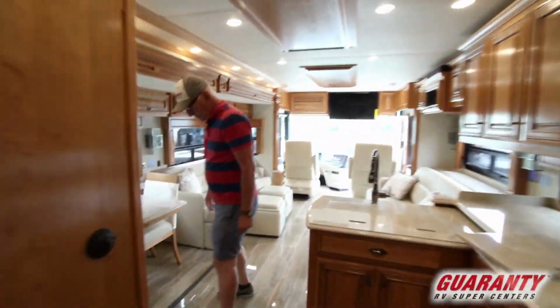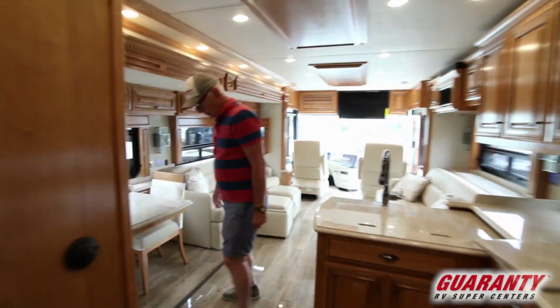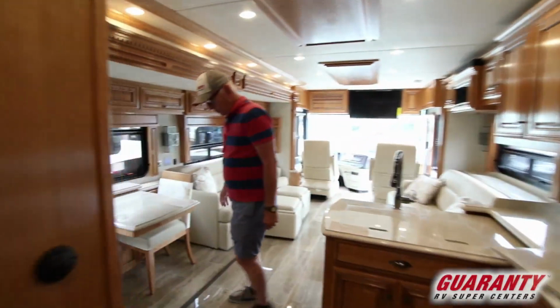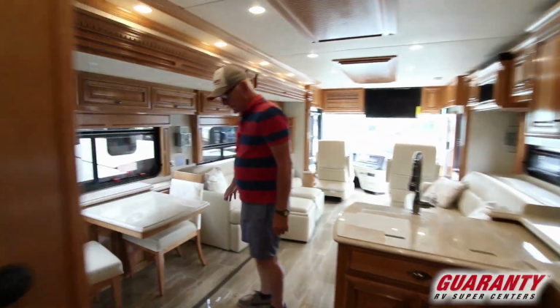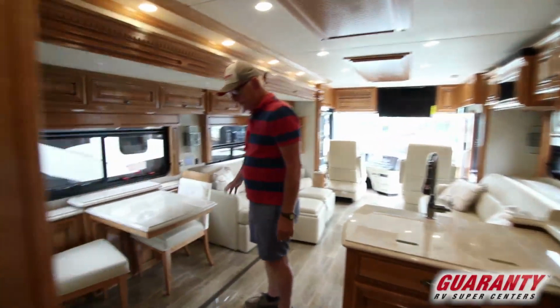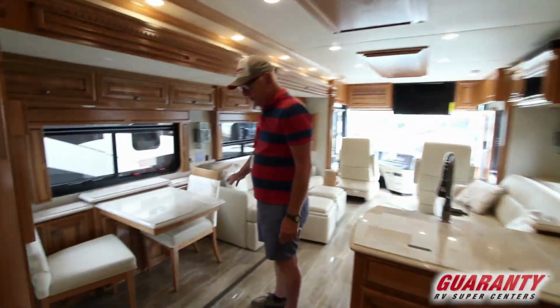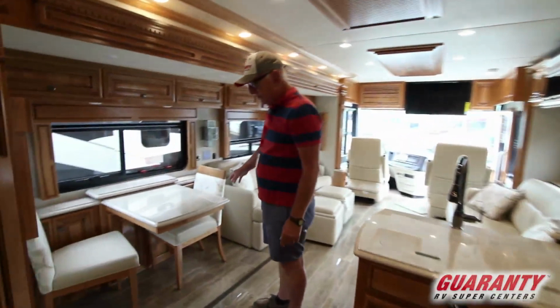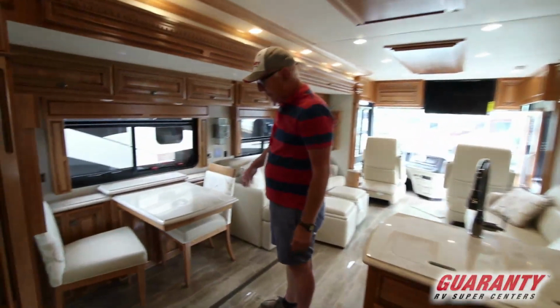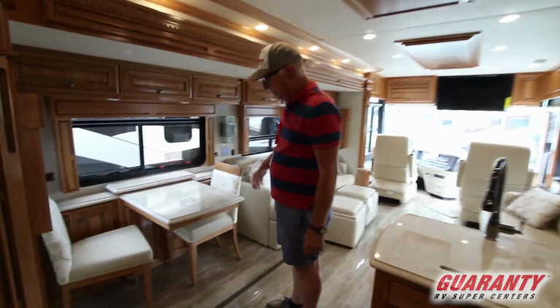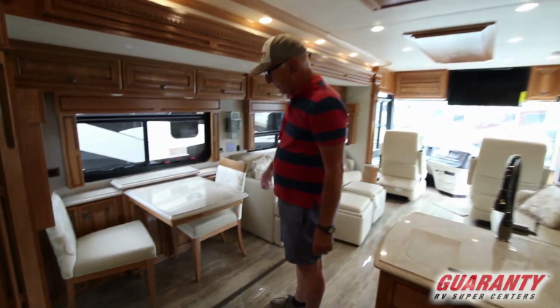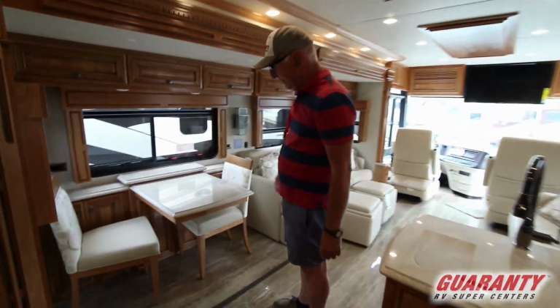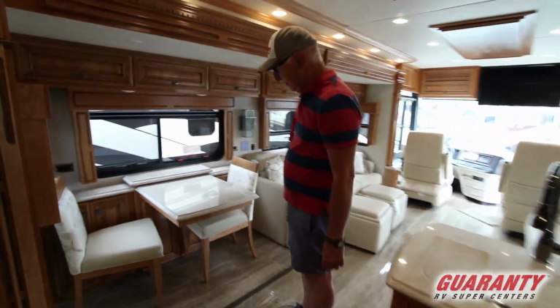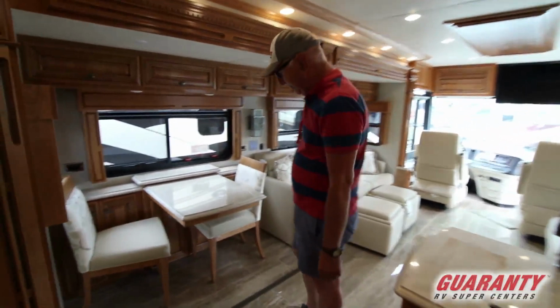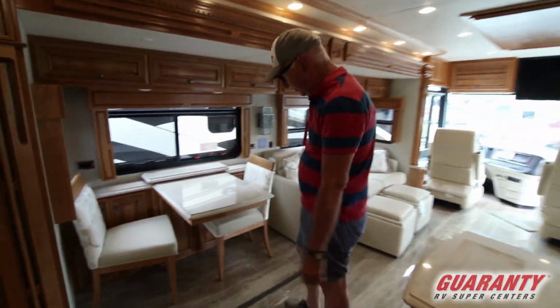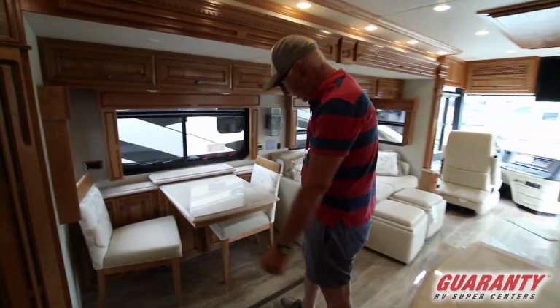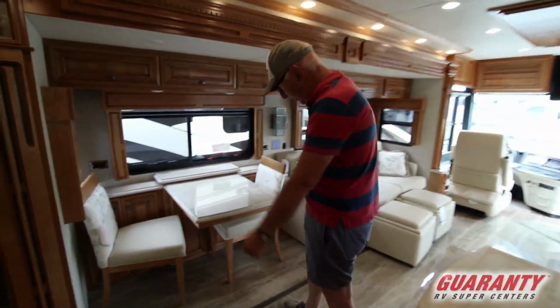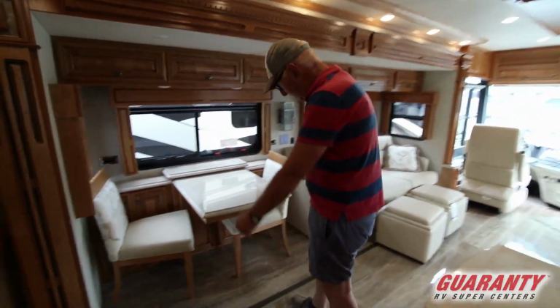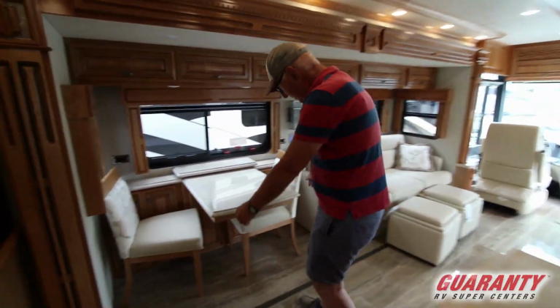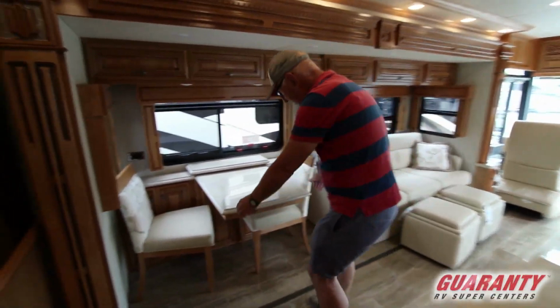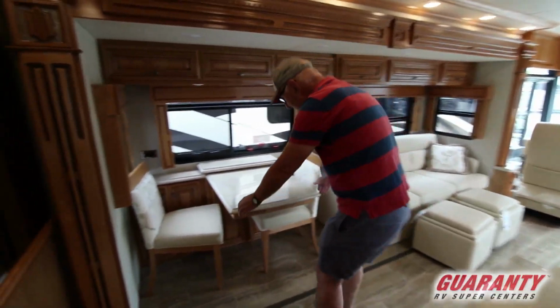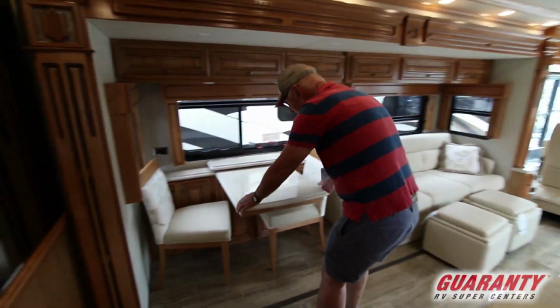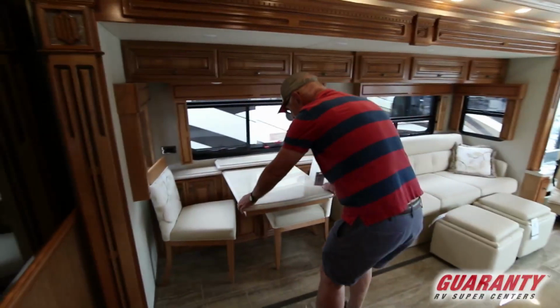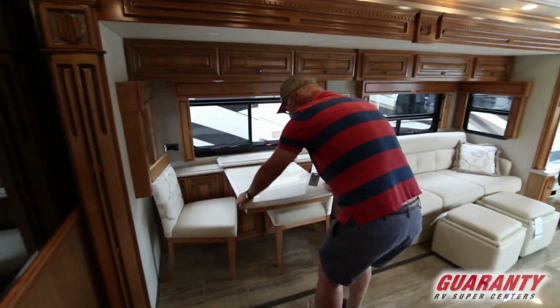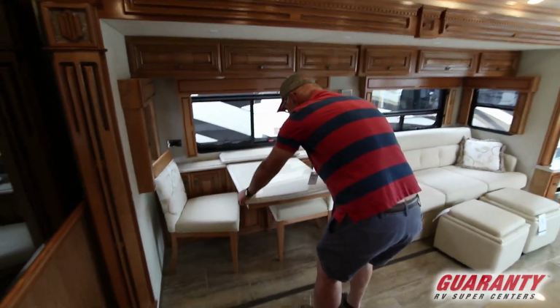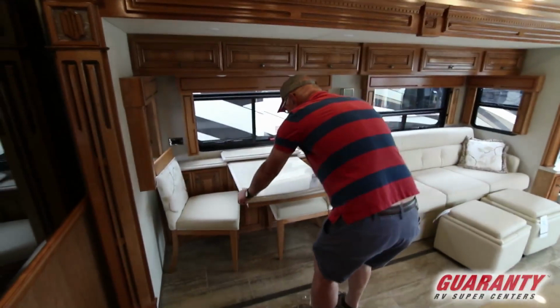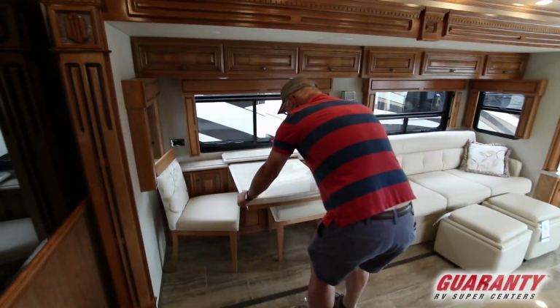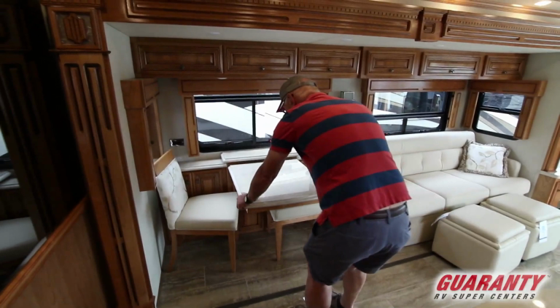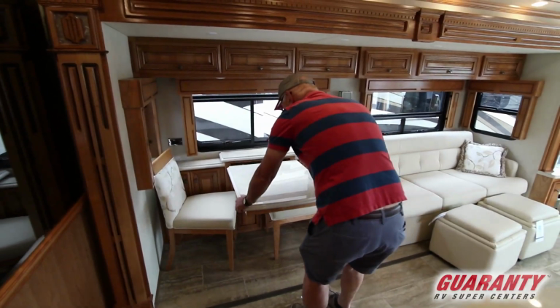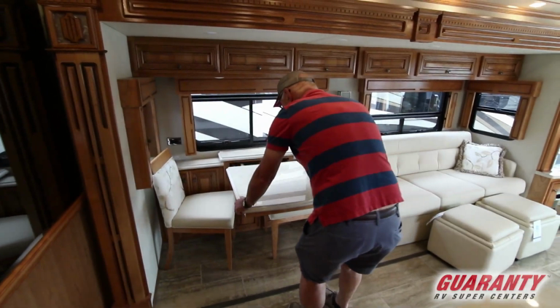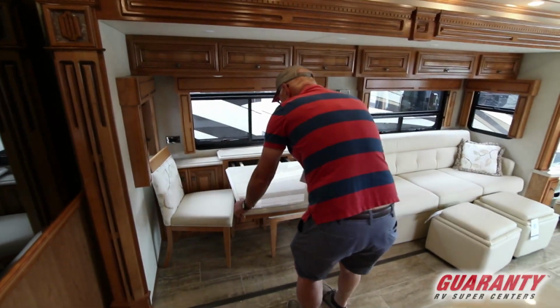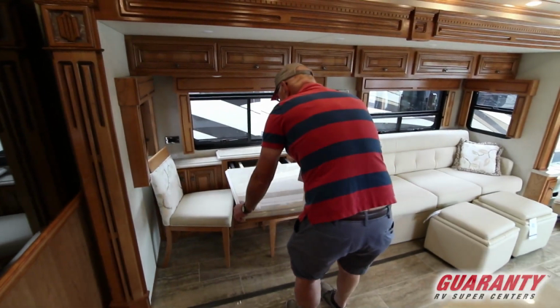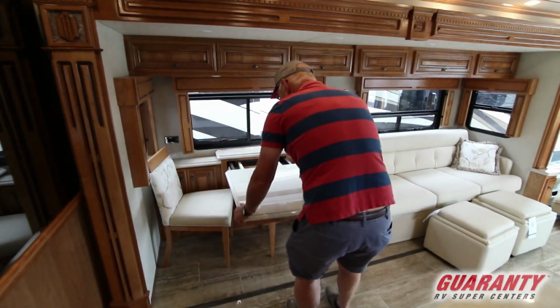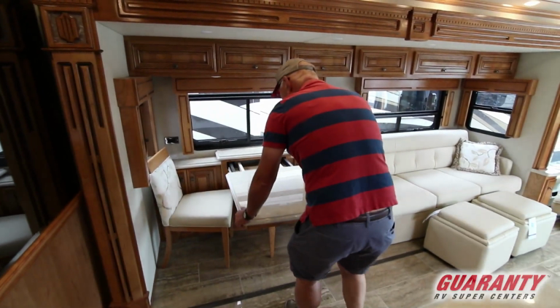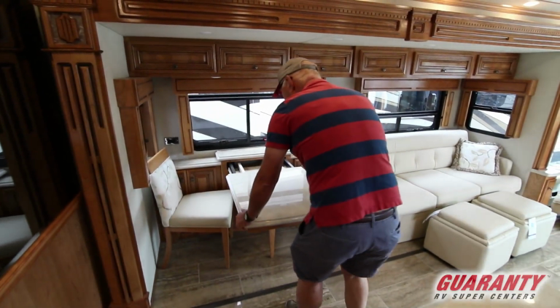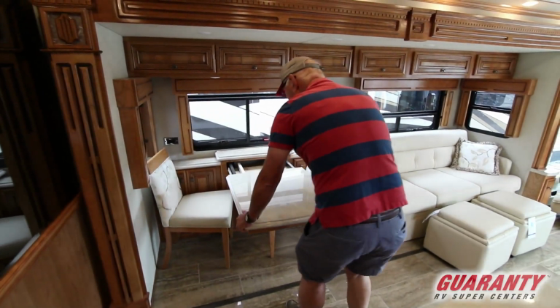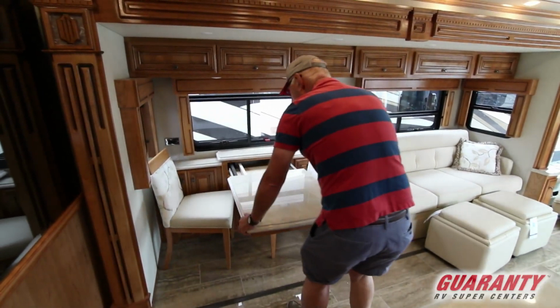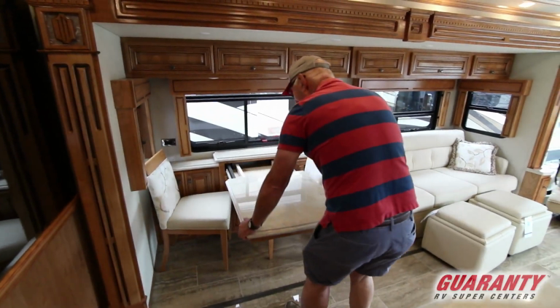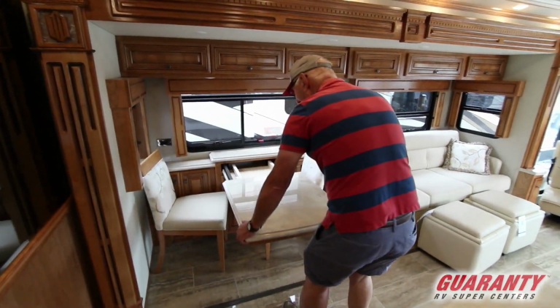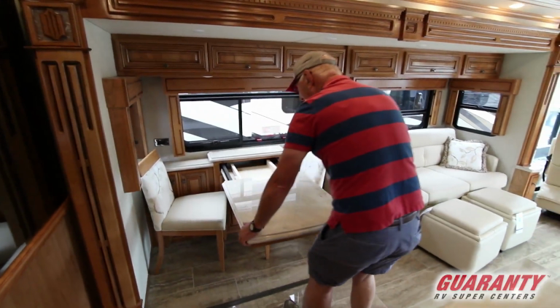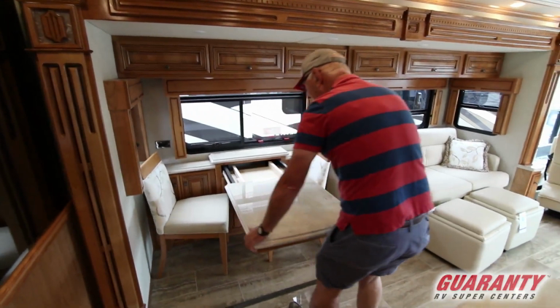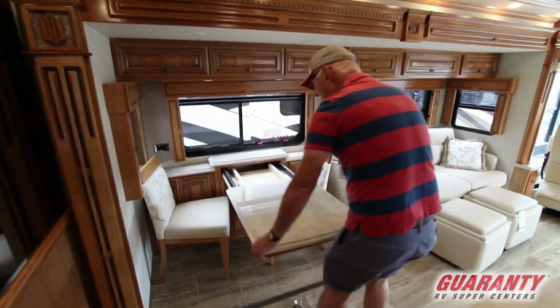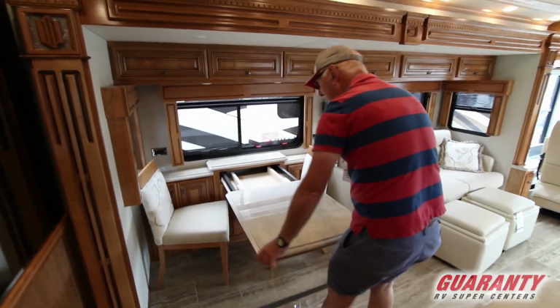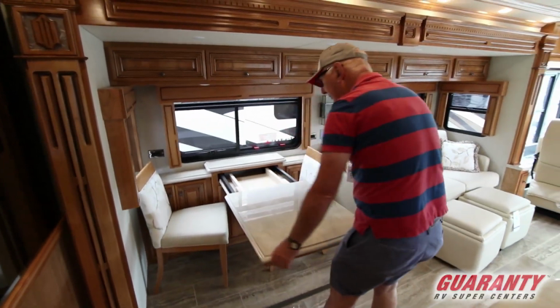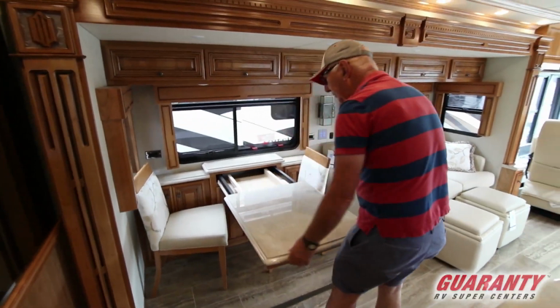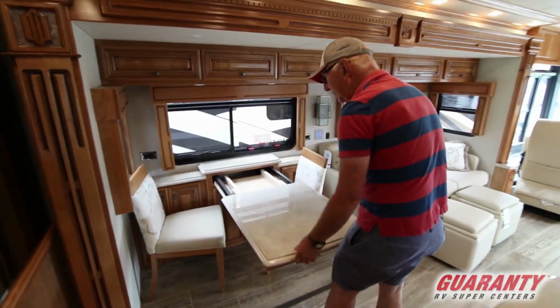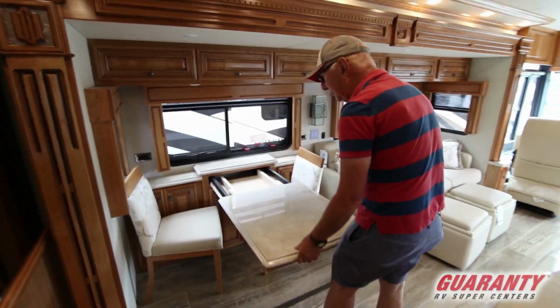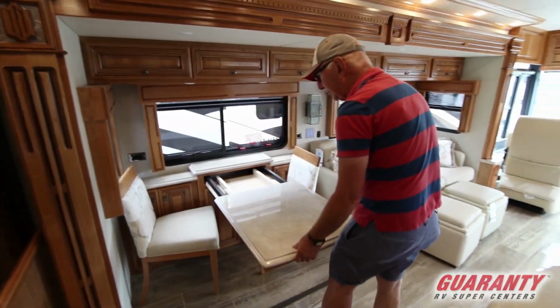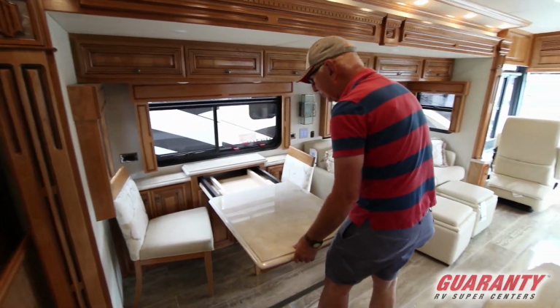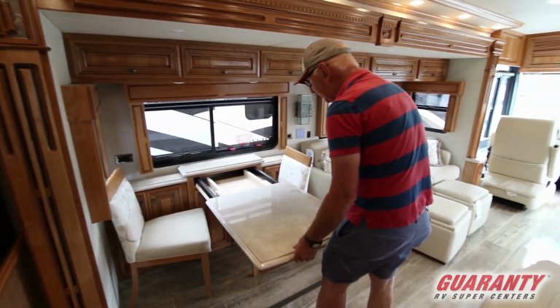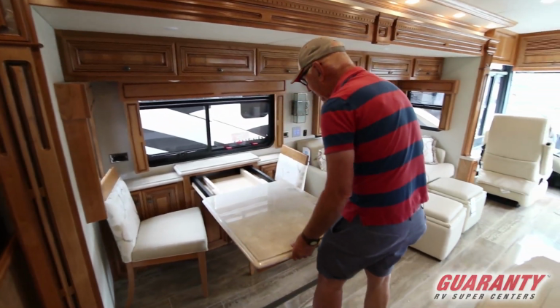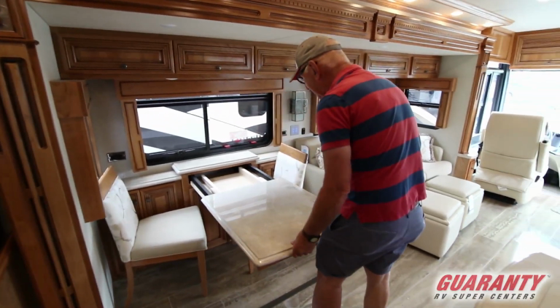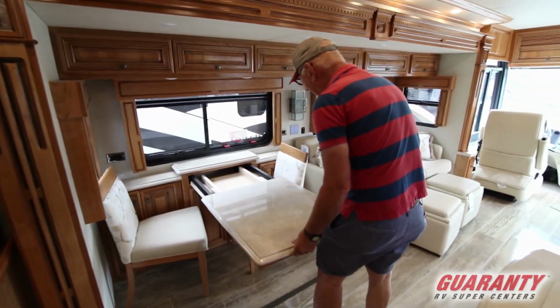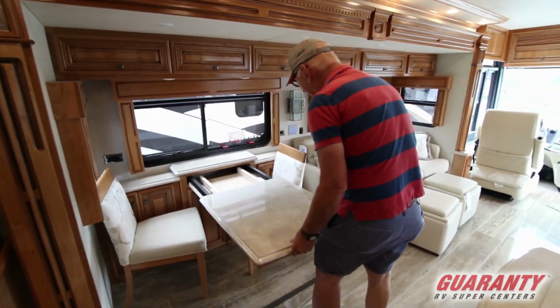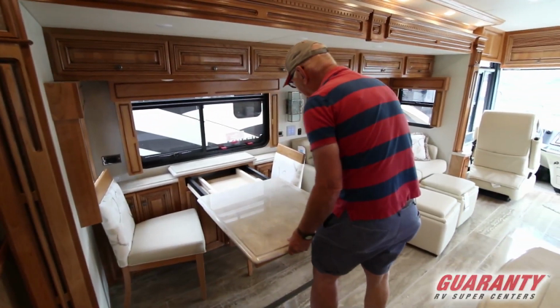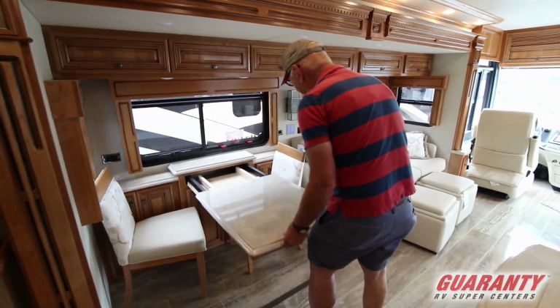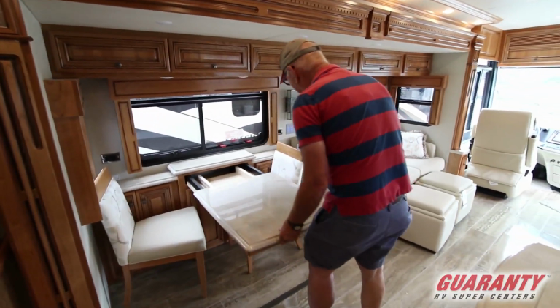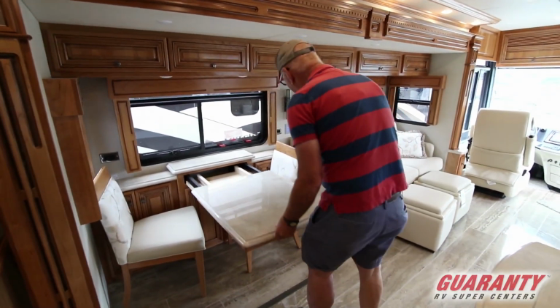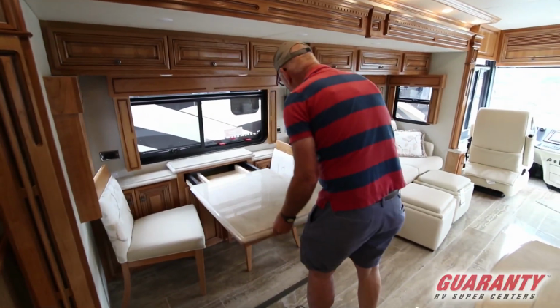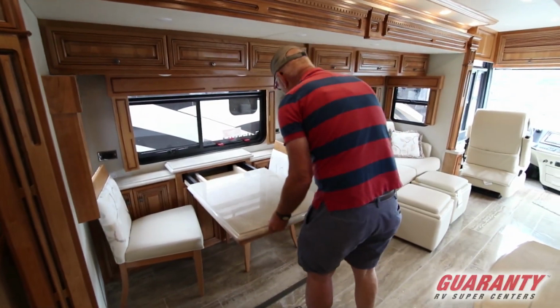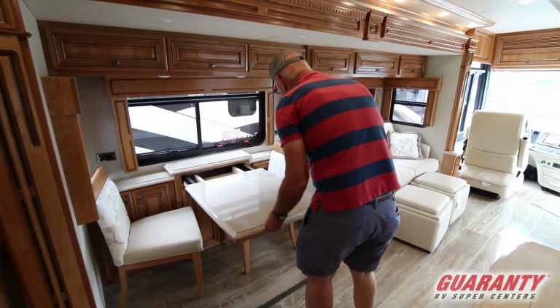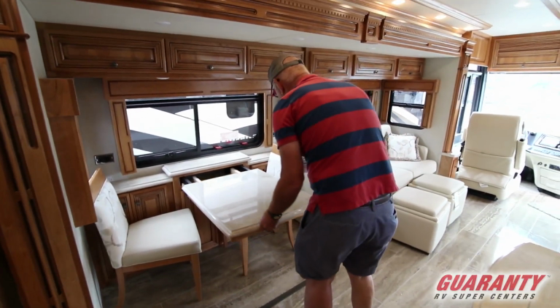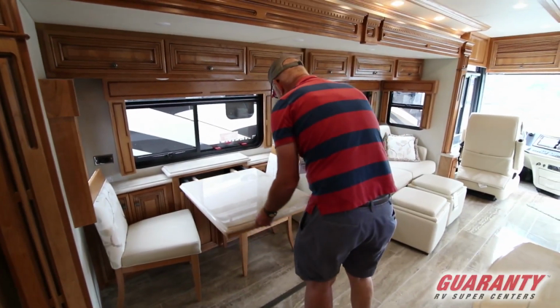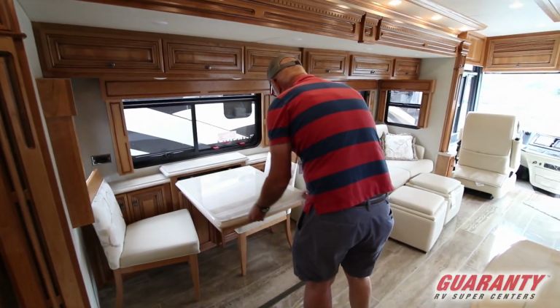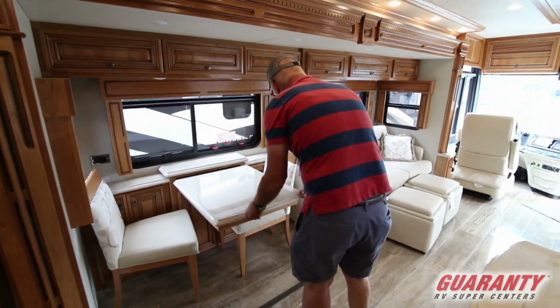Our freestanding table and chairs can be pulled out, the leaf added, and then the additional chairs added when company comes to dinner.